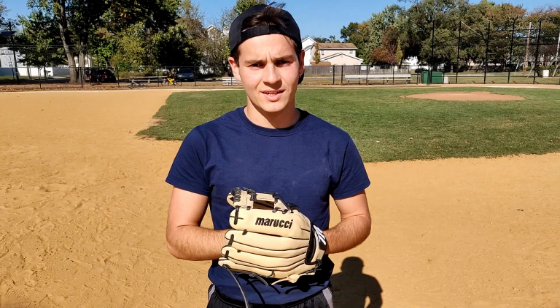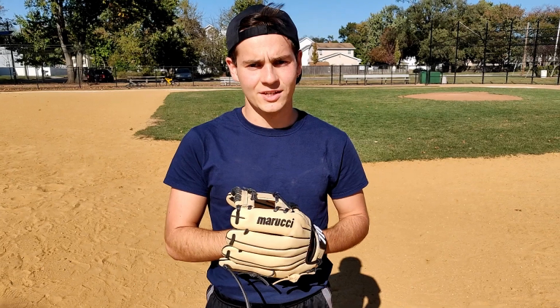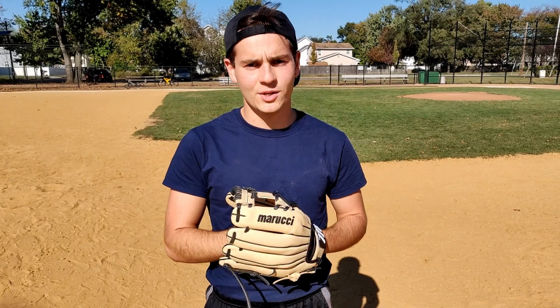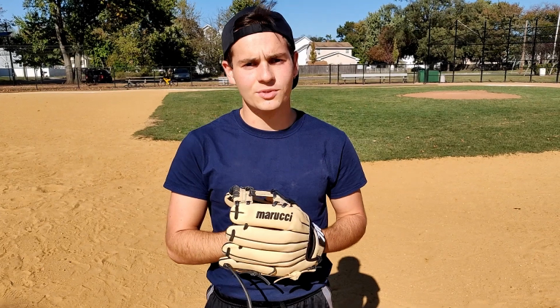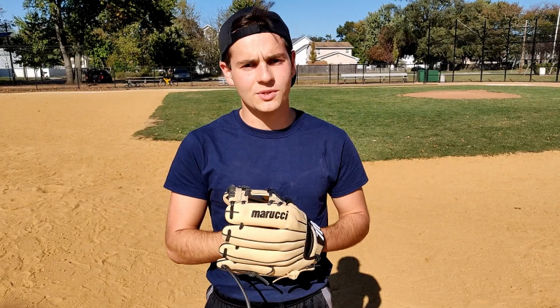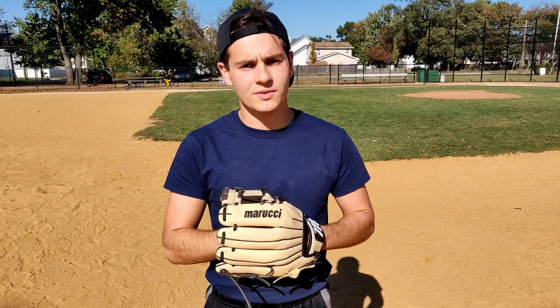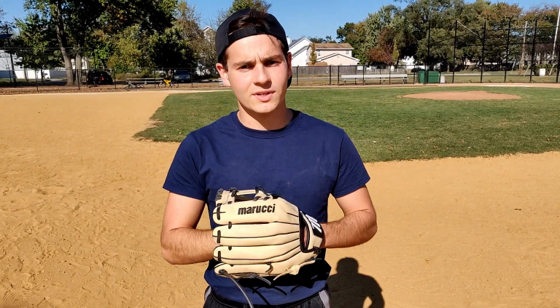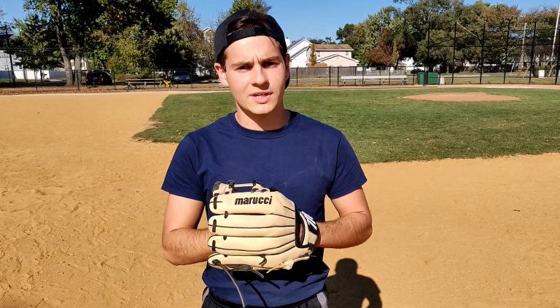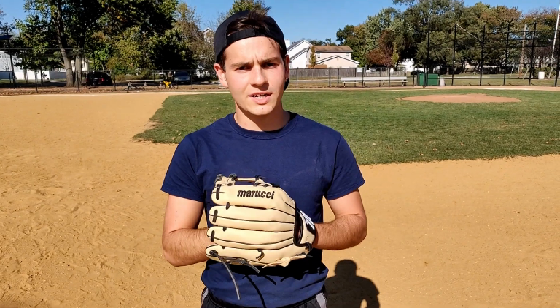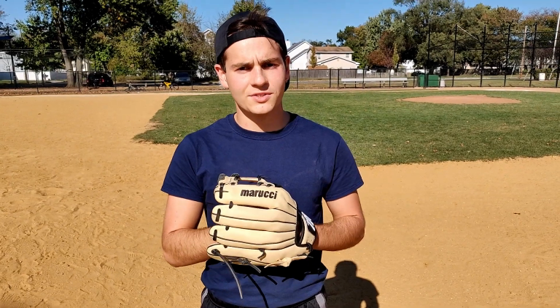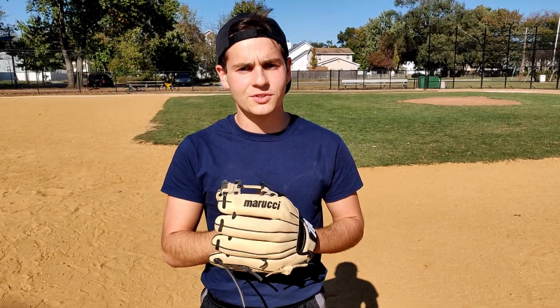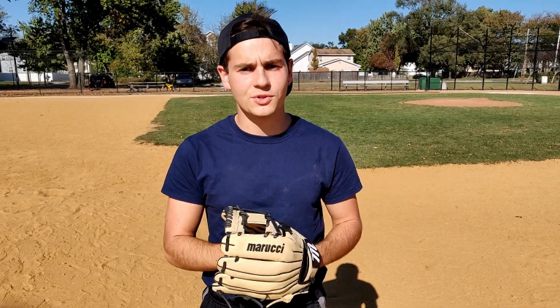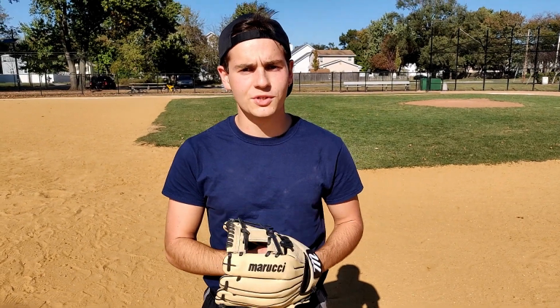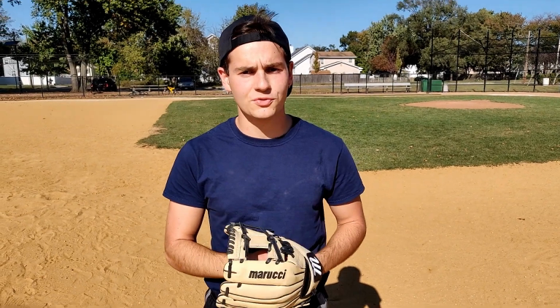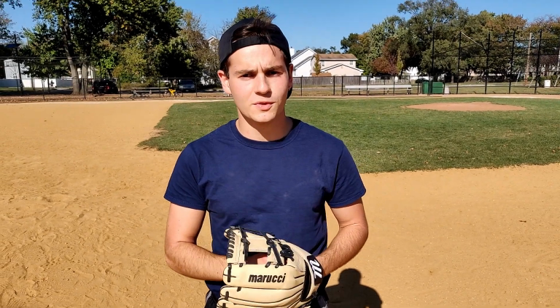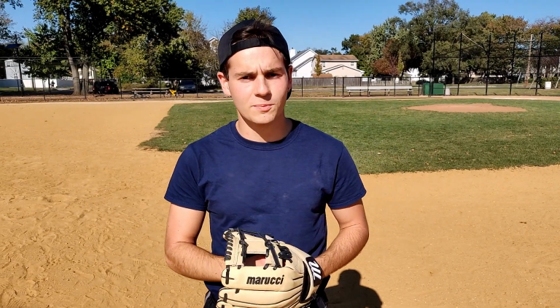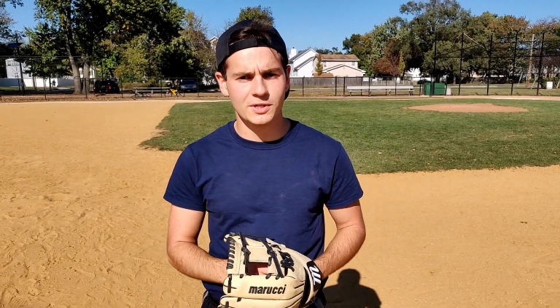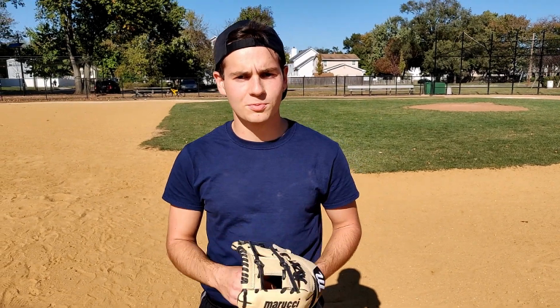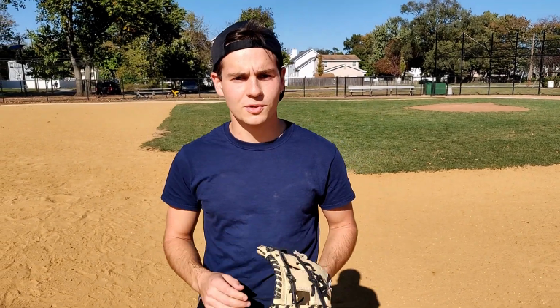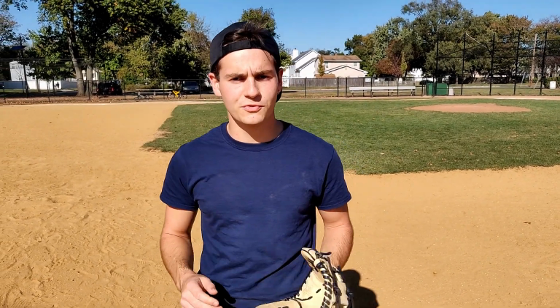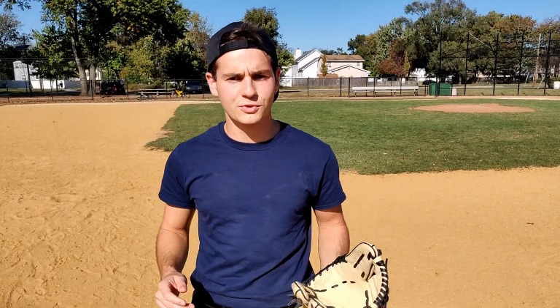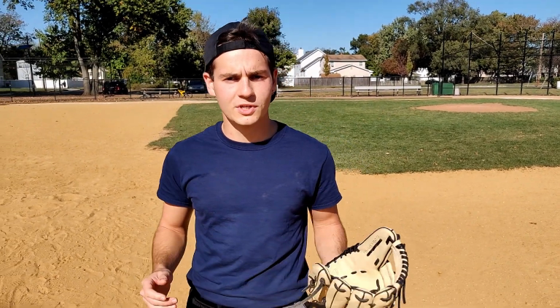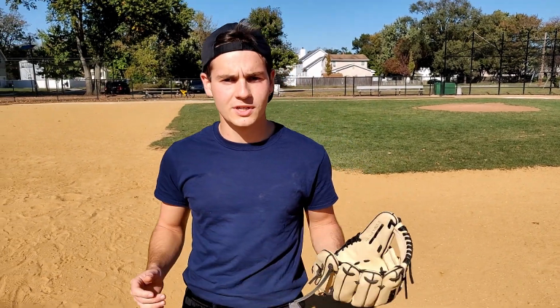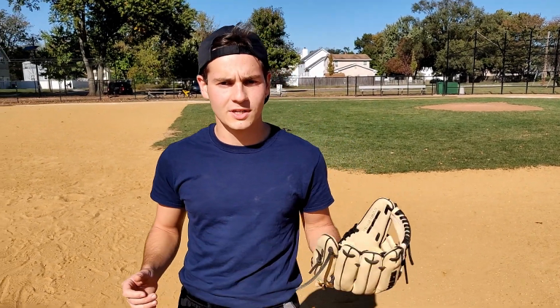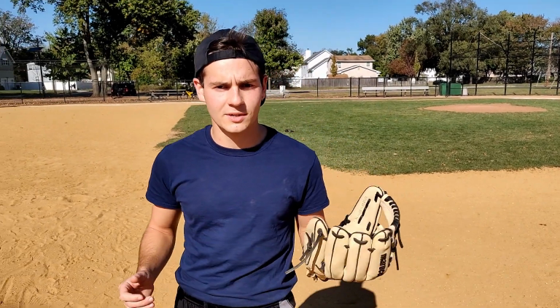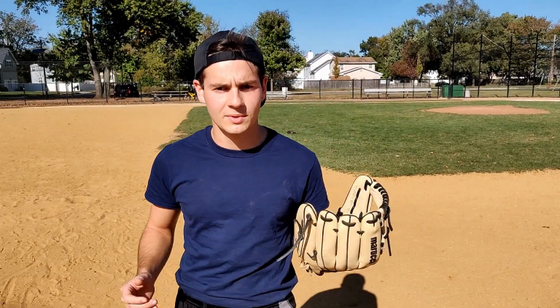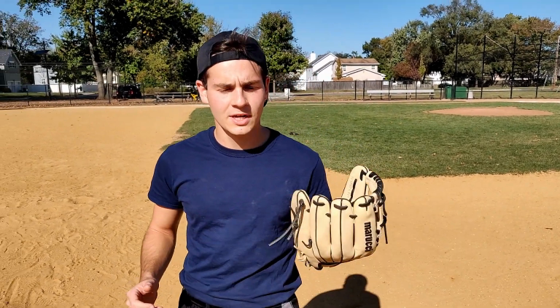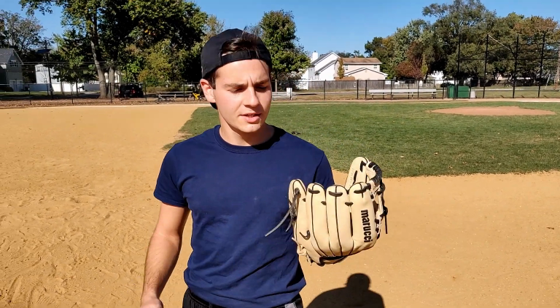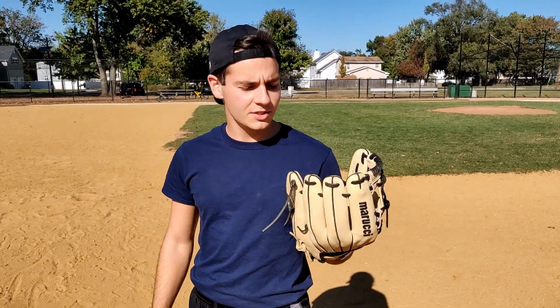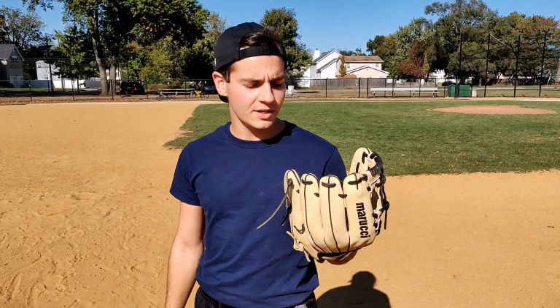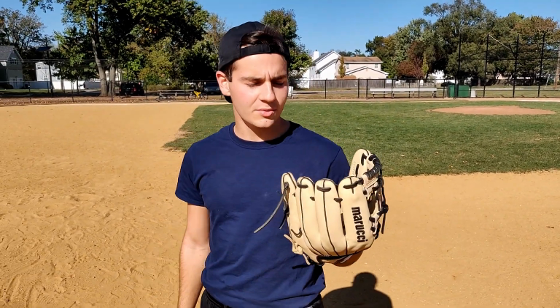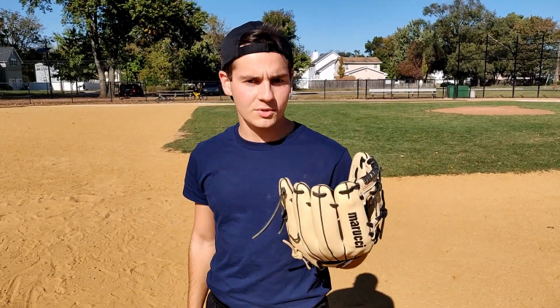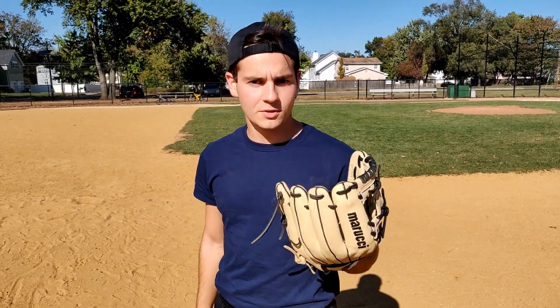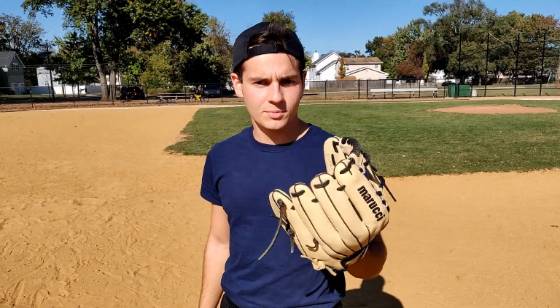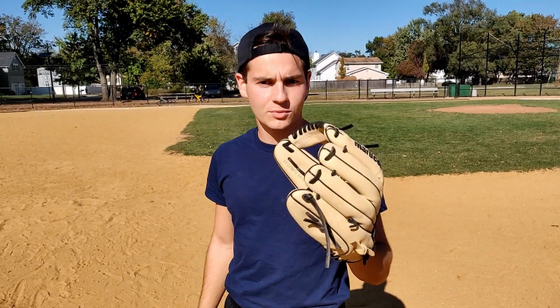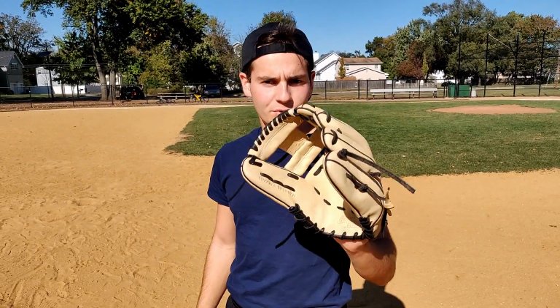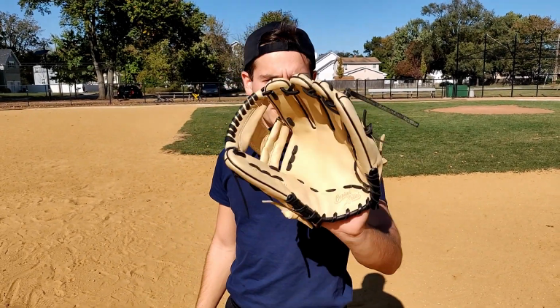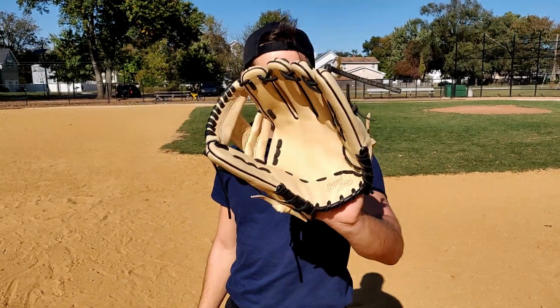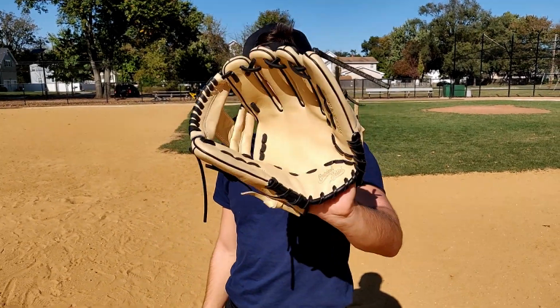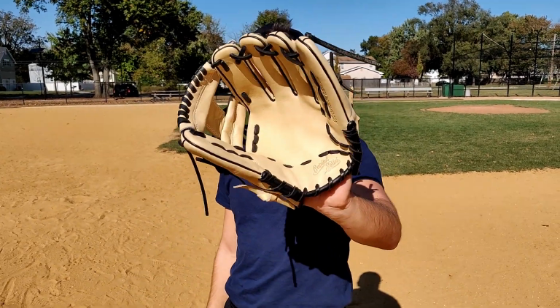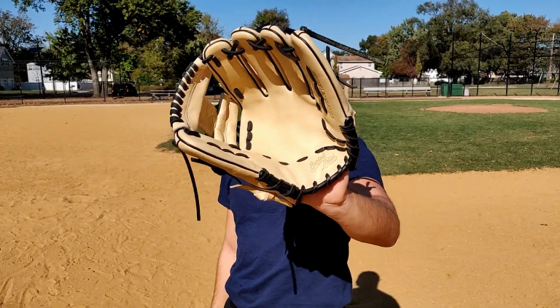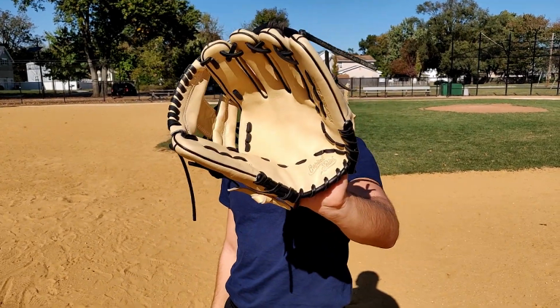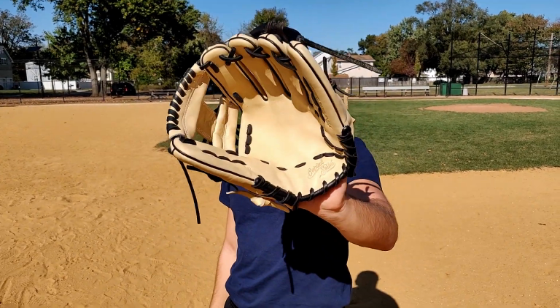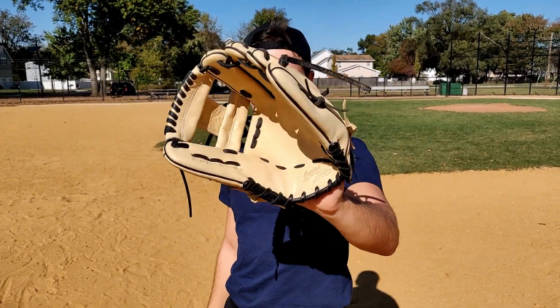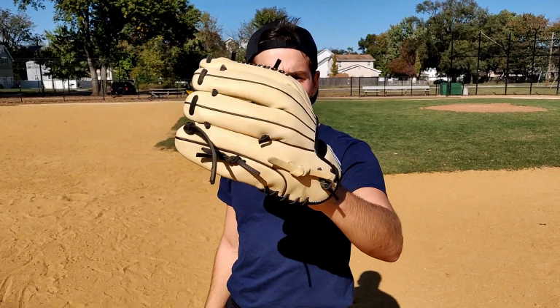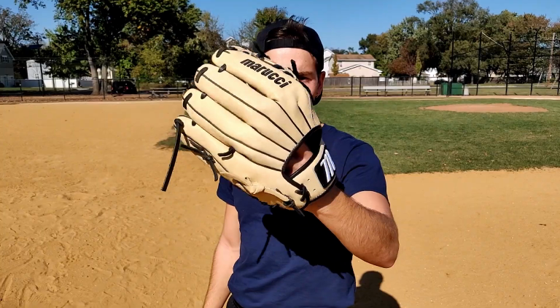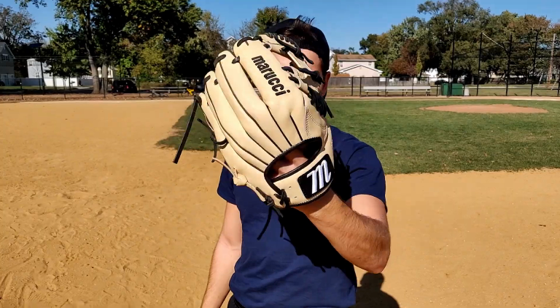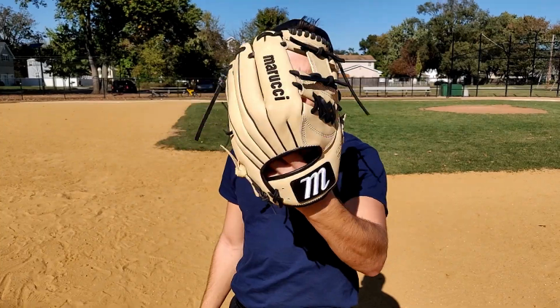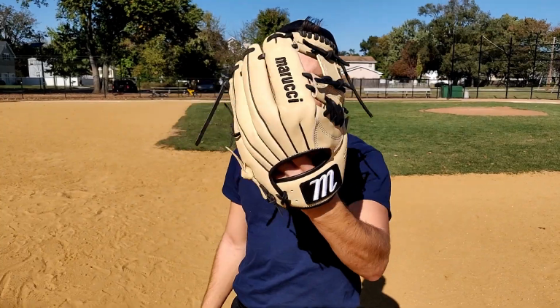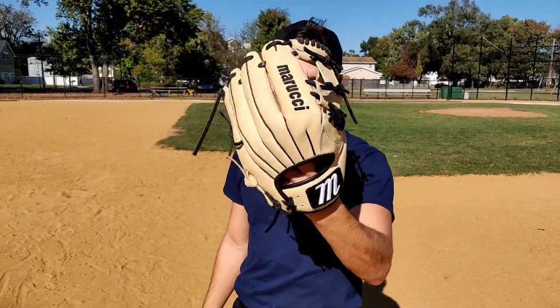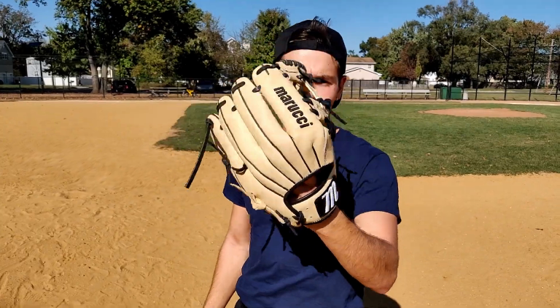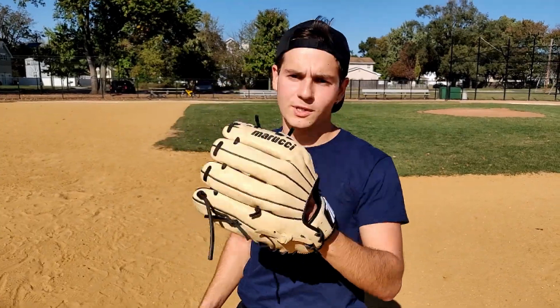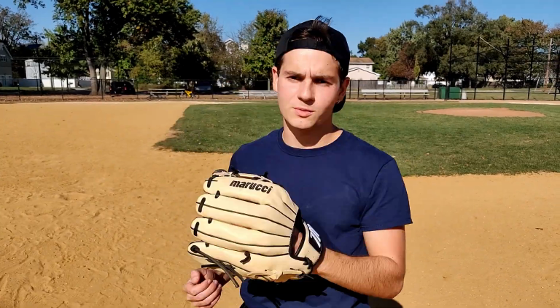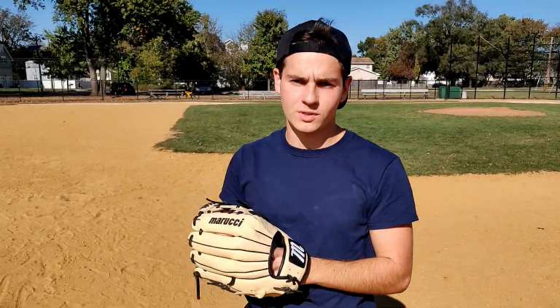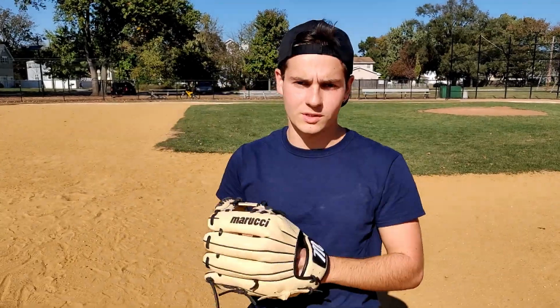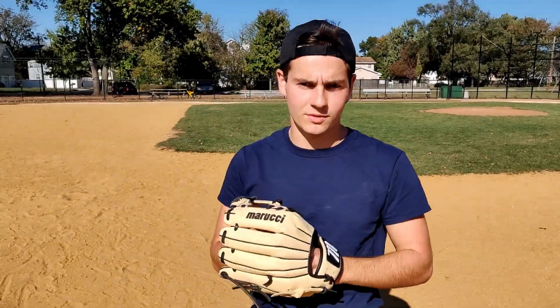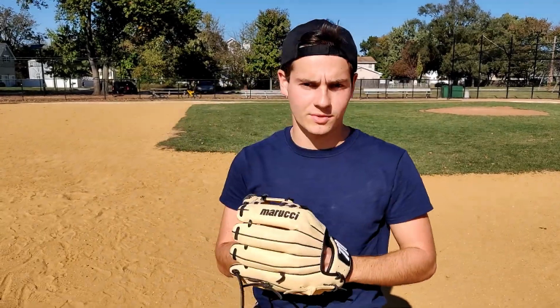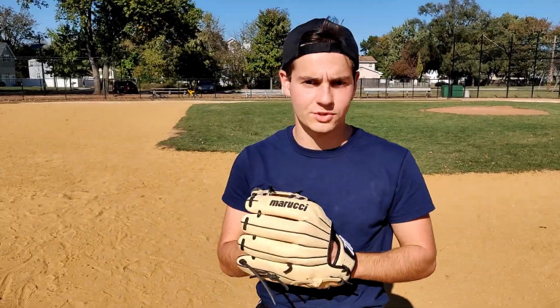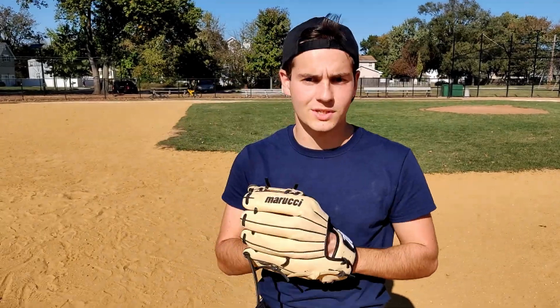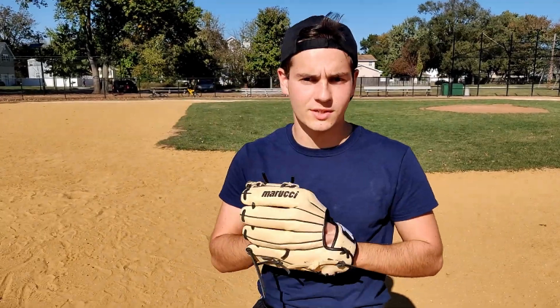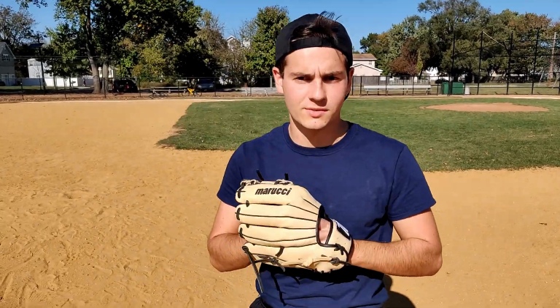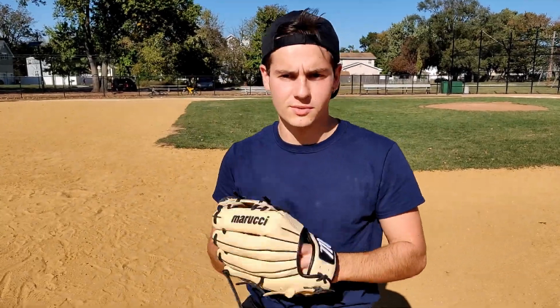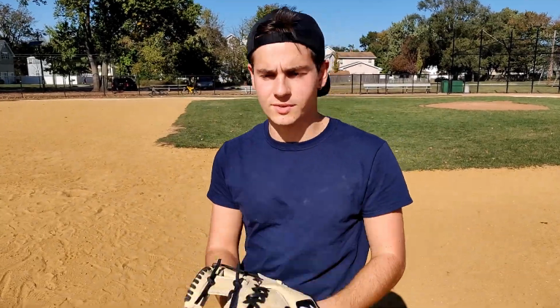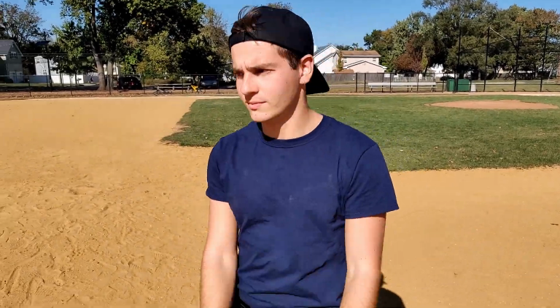Yo, what's going on guys? It's Chris from TheBaseballReviews.com. Today we're going to be reviewing the Marucci Capital Series Baseball Glove. Let's get into it.